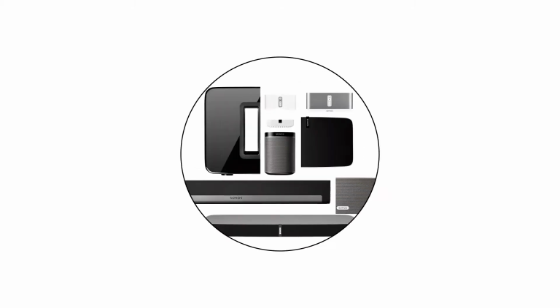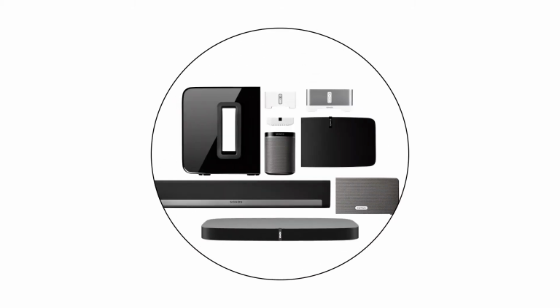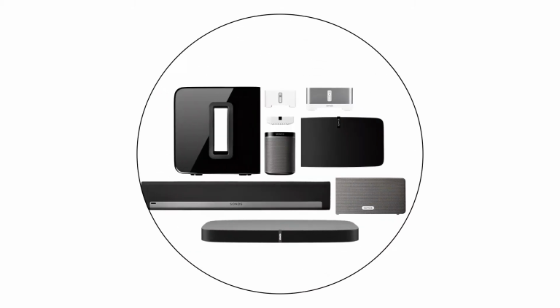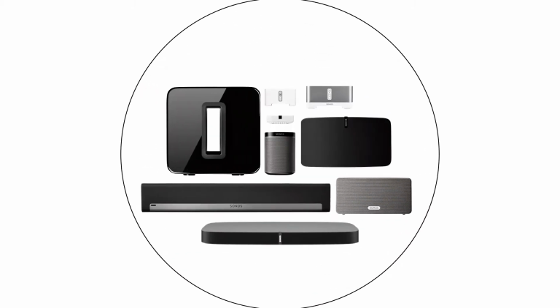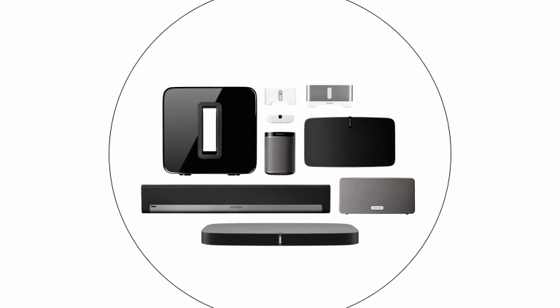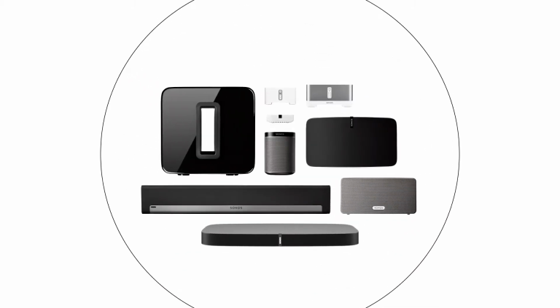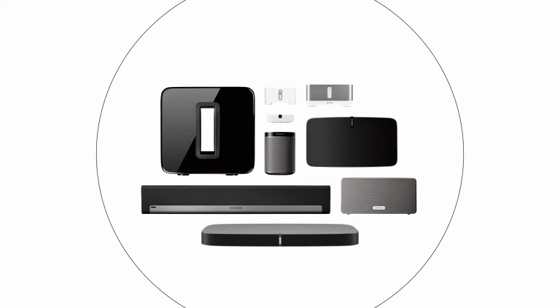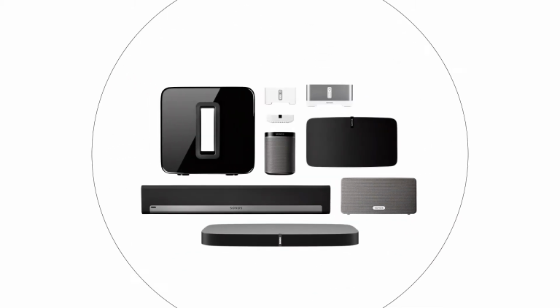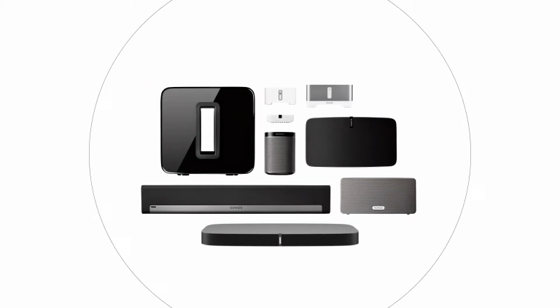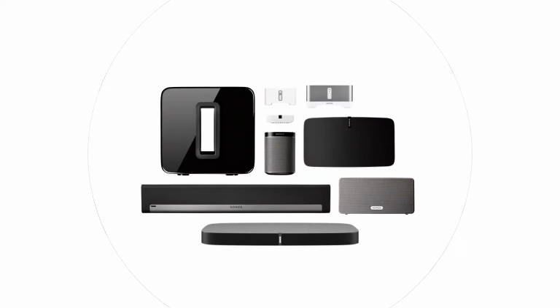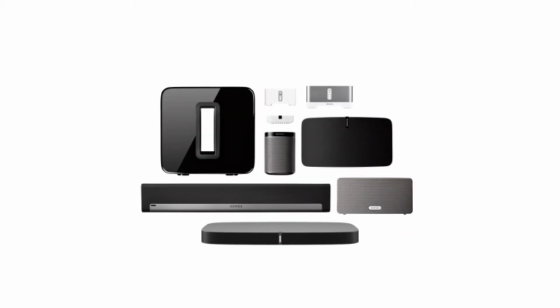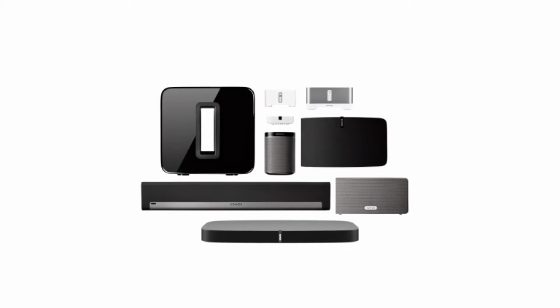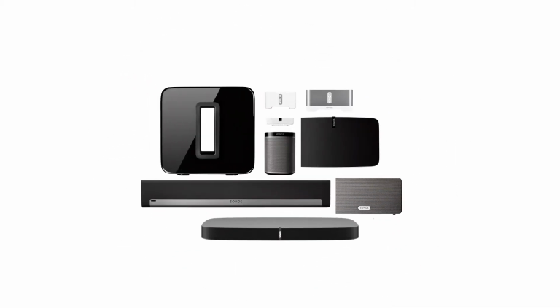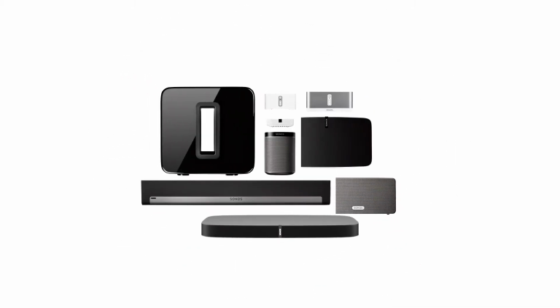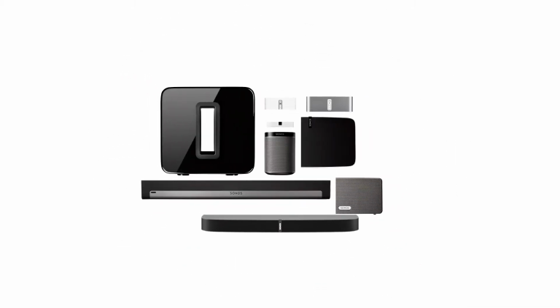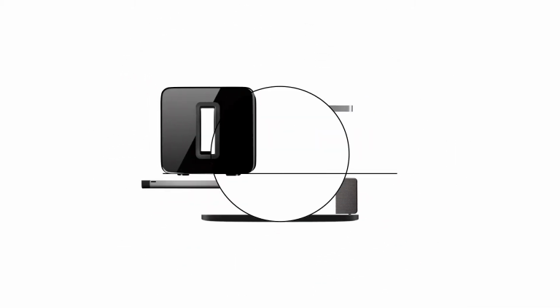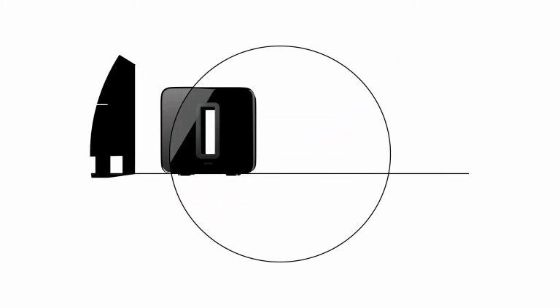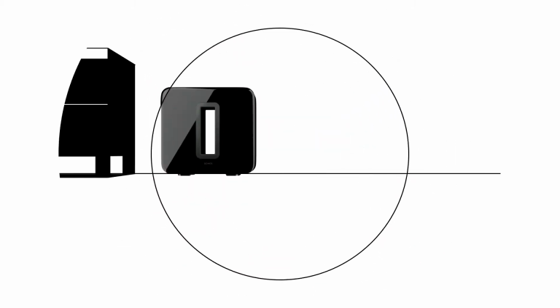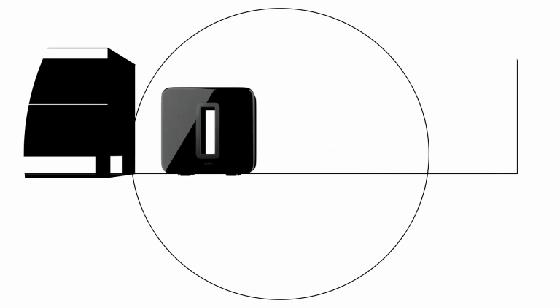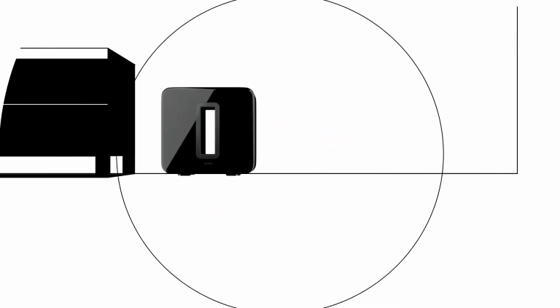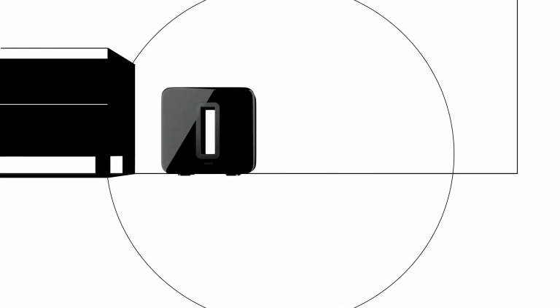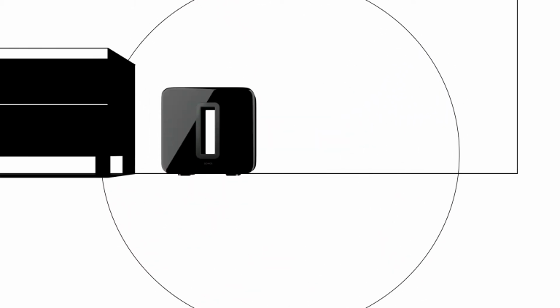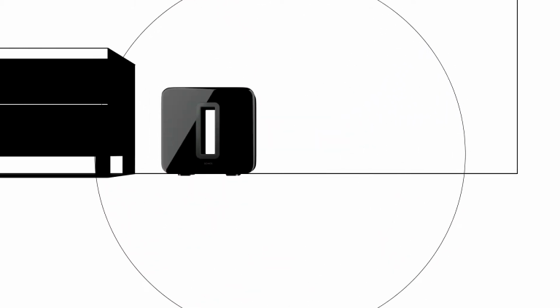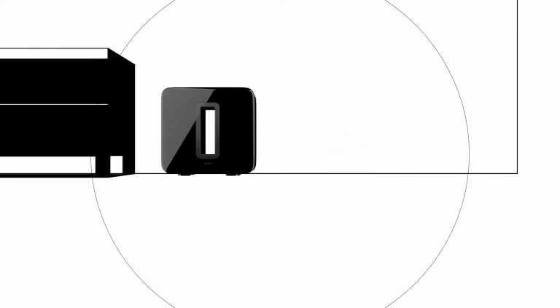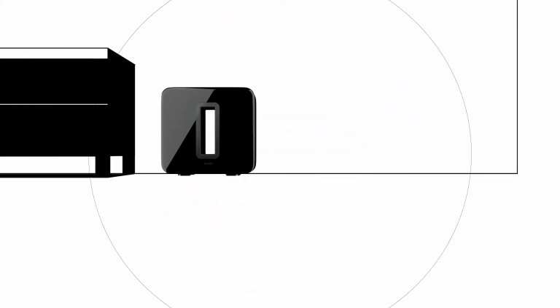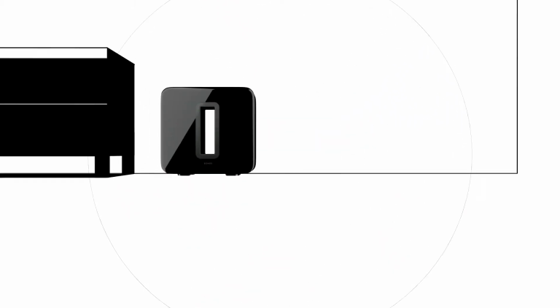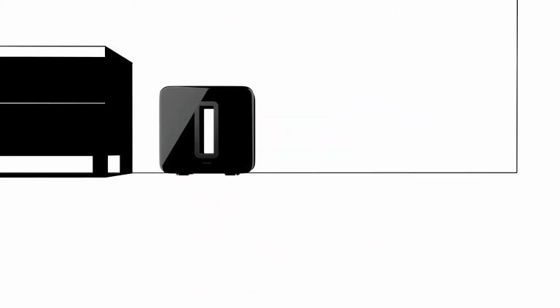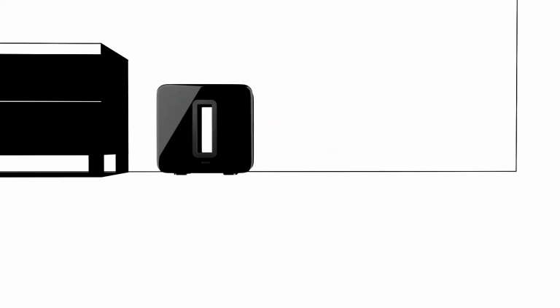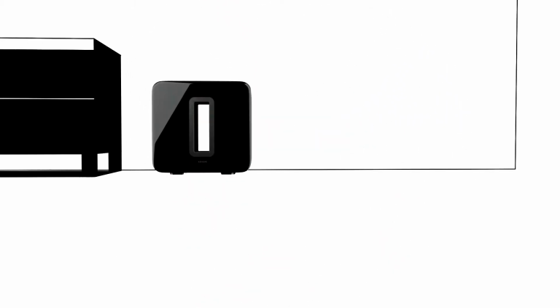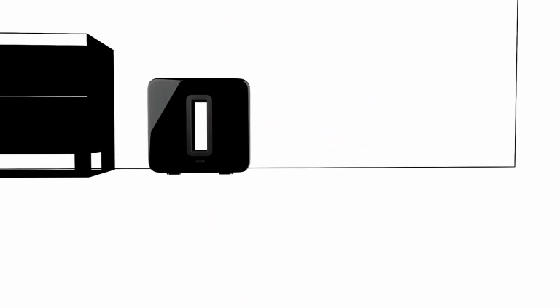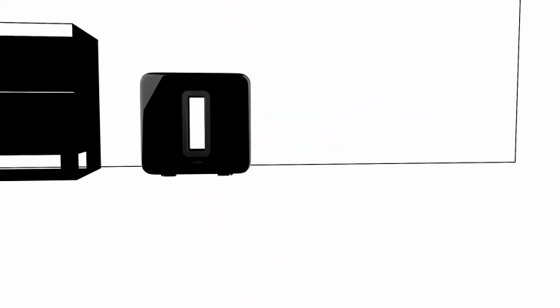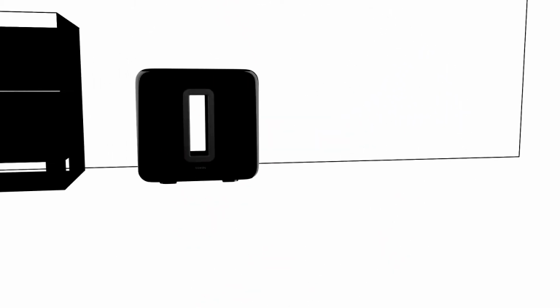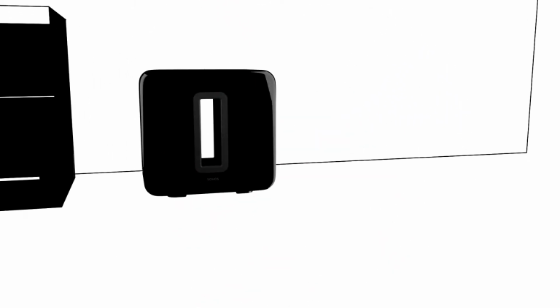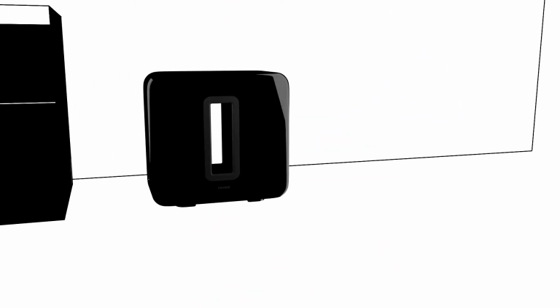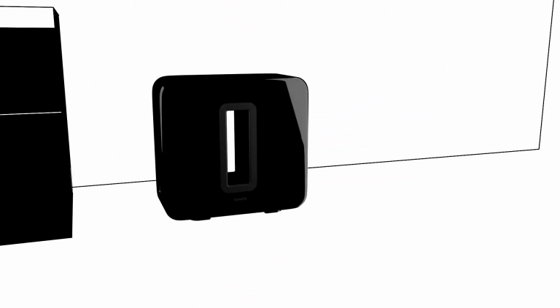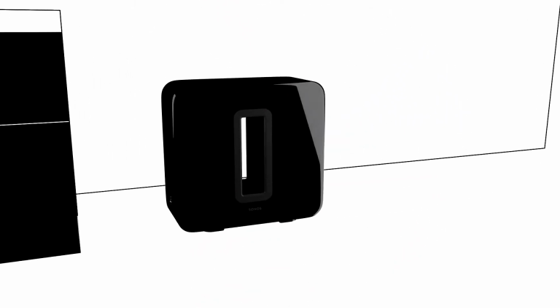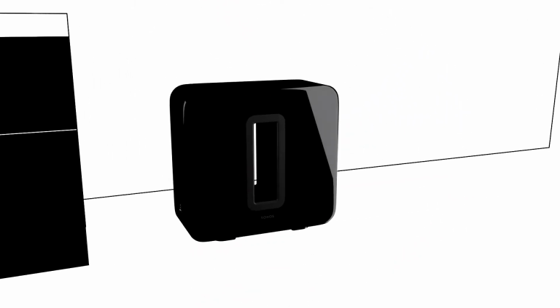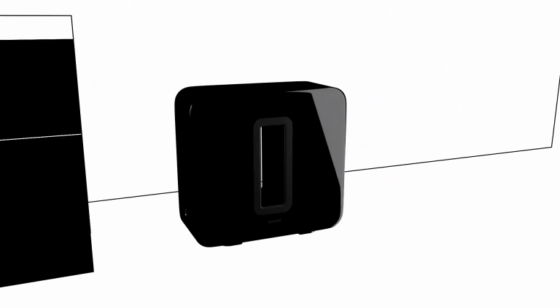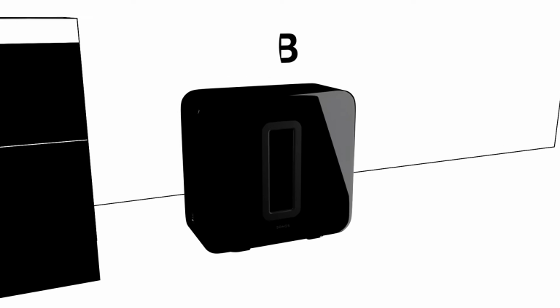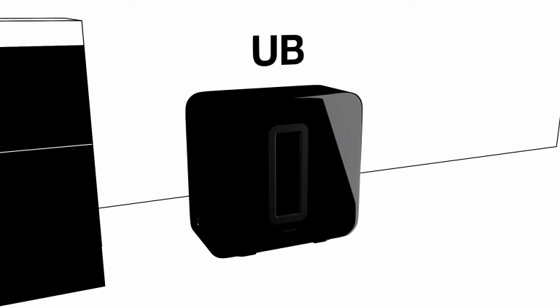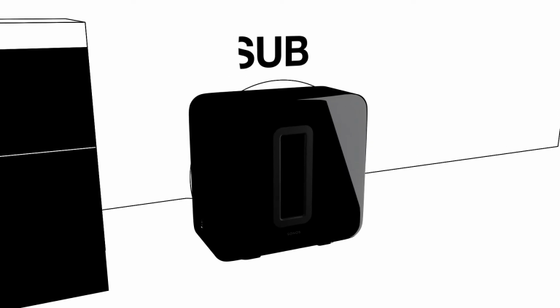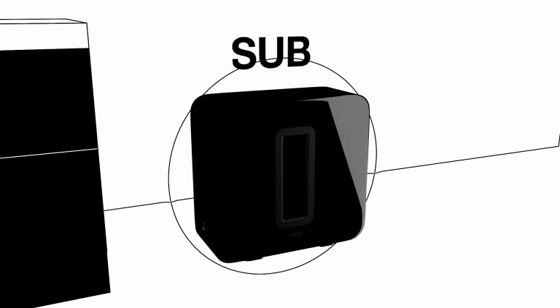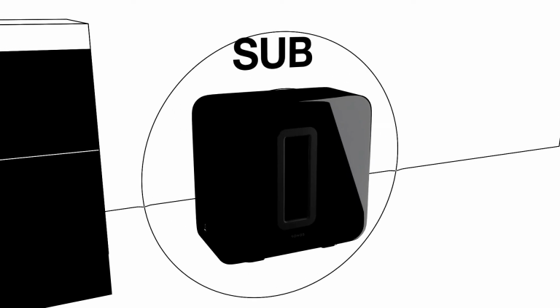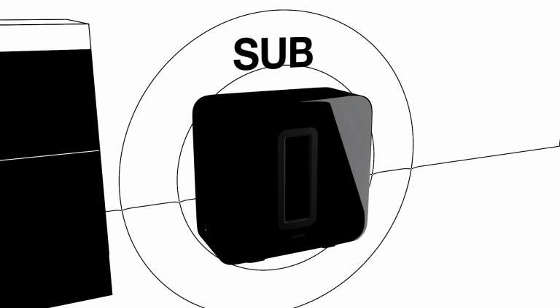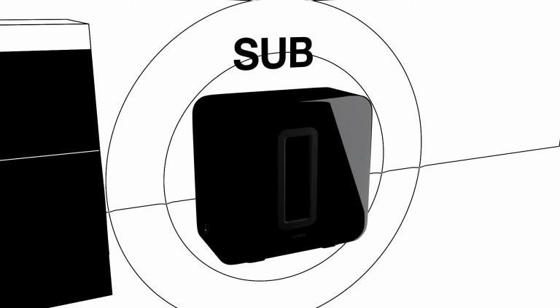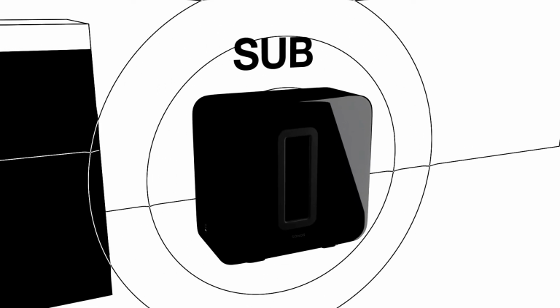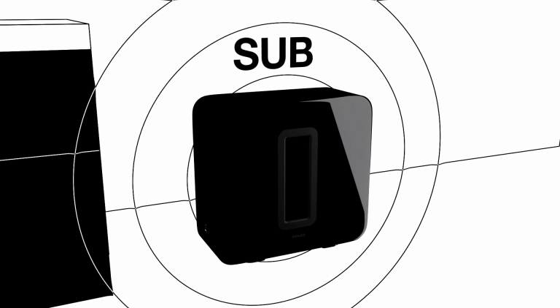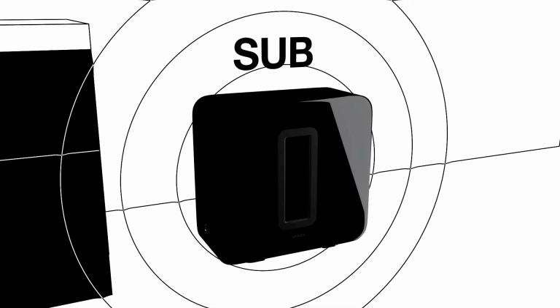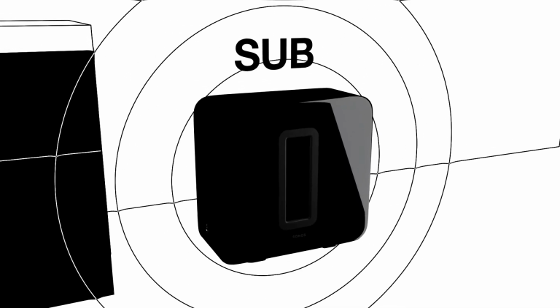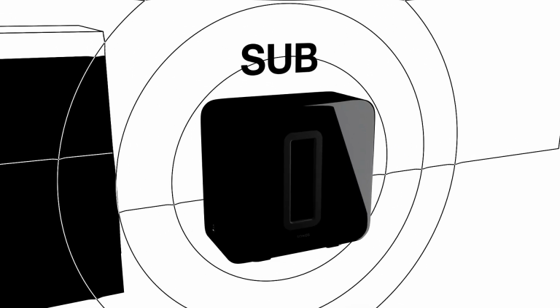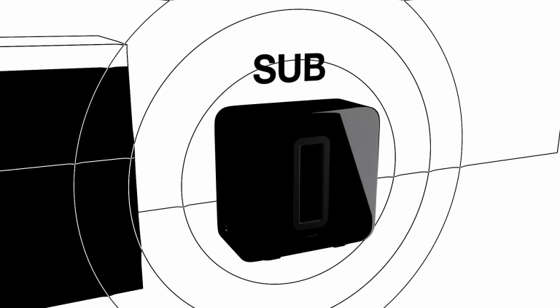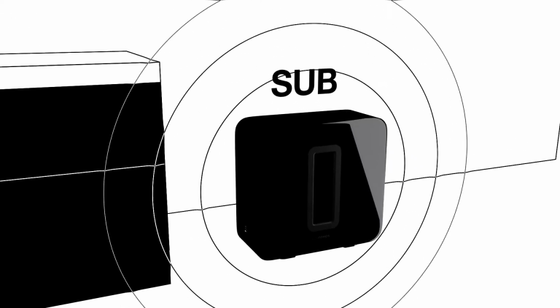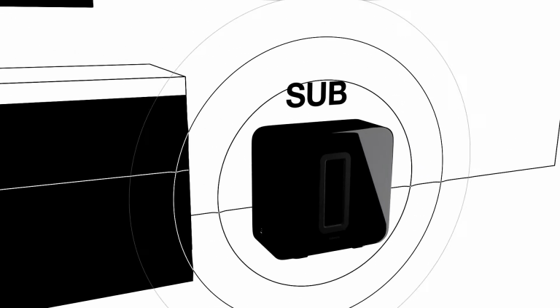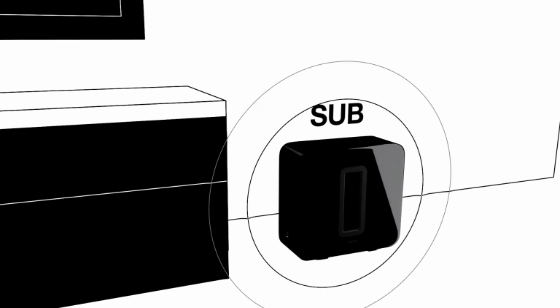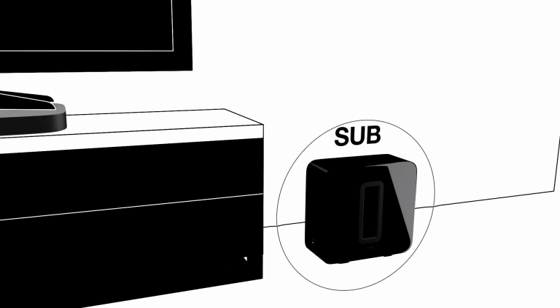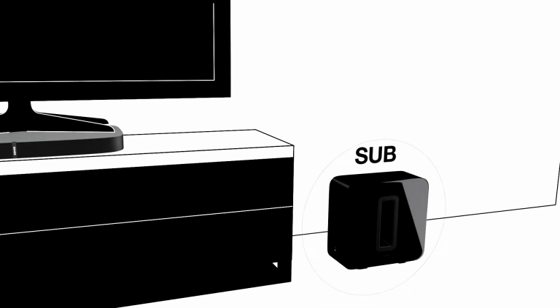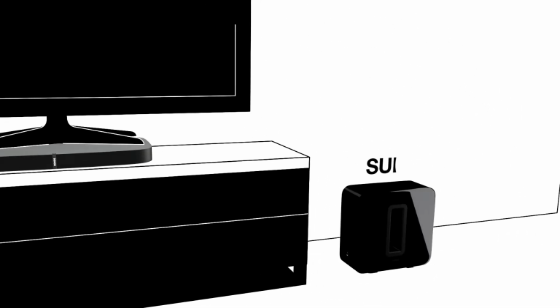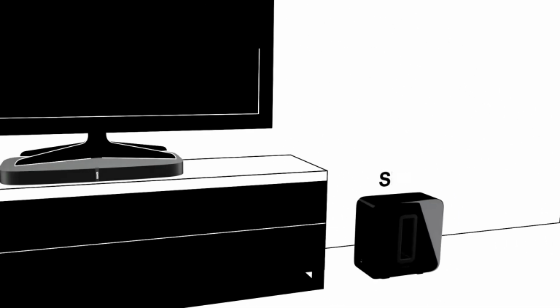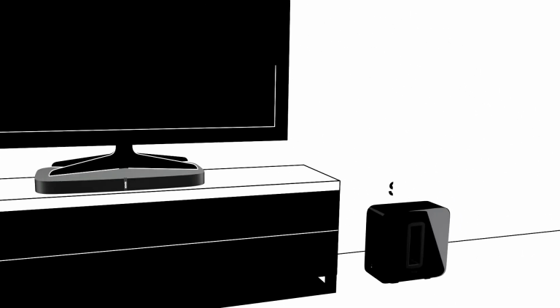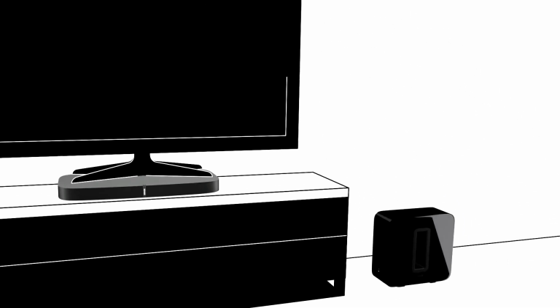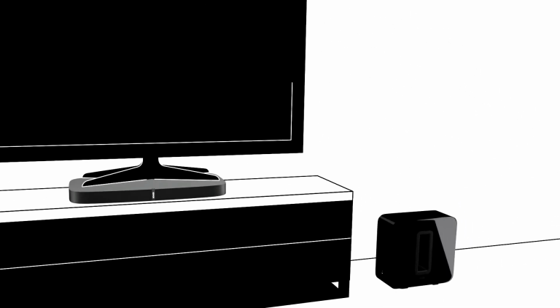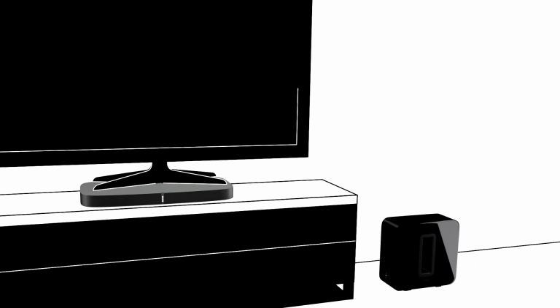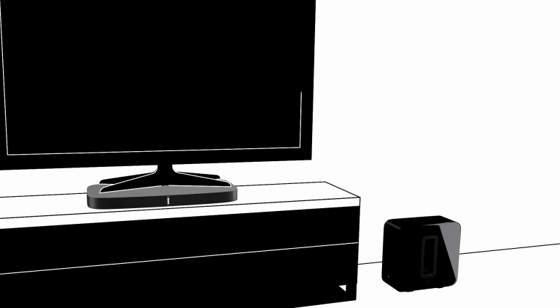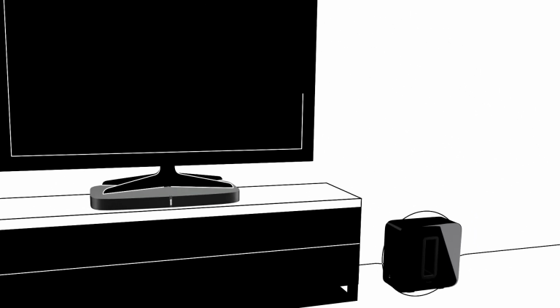Sub adds highly detailed dynamic bass to your TV, movies, and music, highlighting deep, rich sounds that really move you.